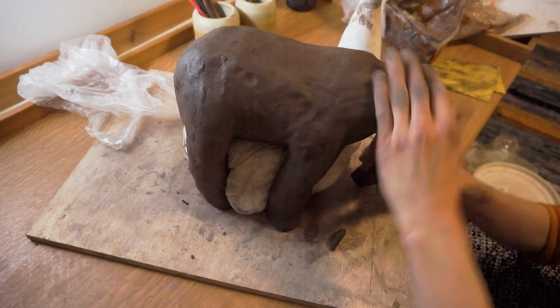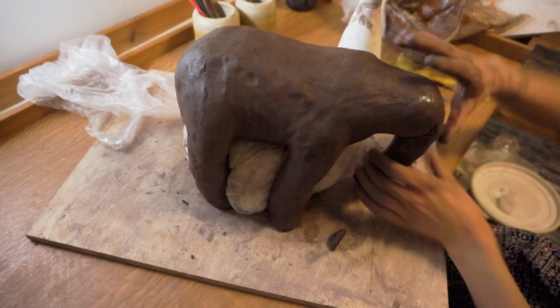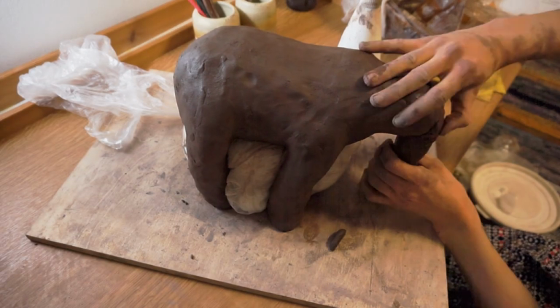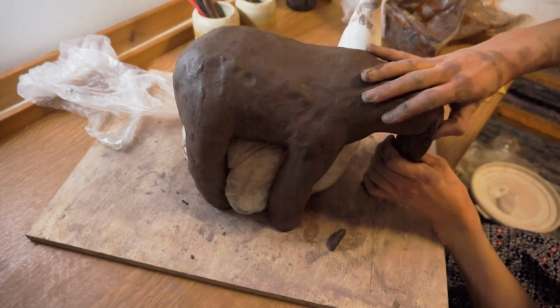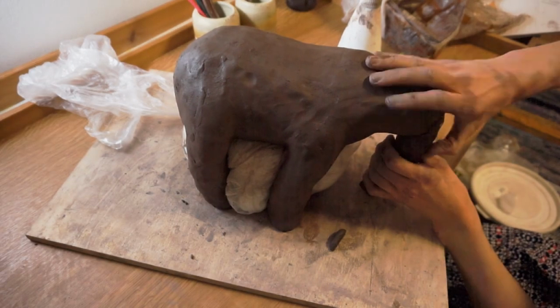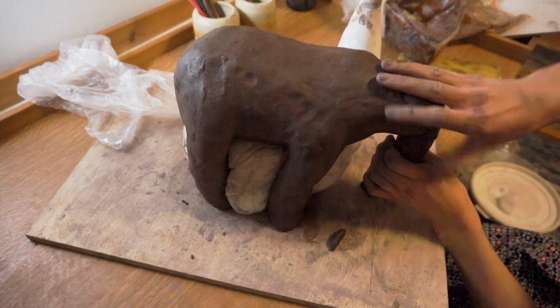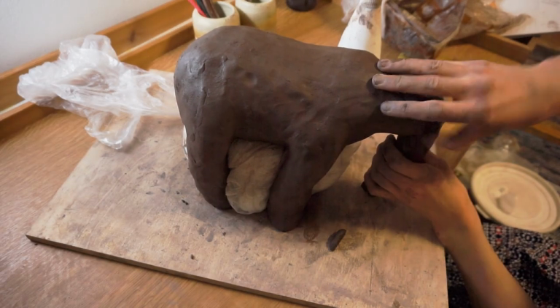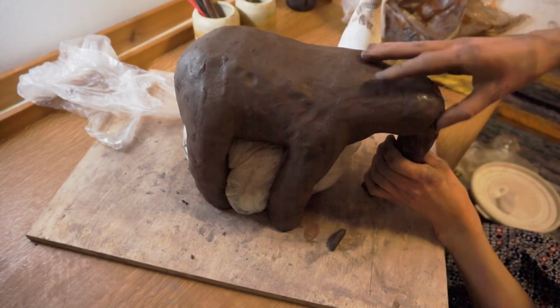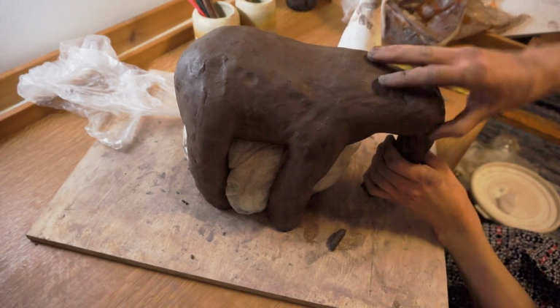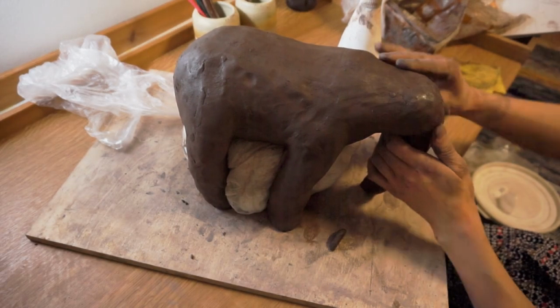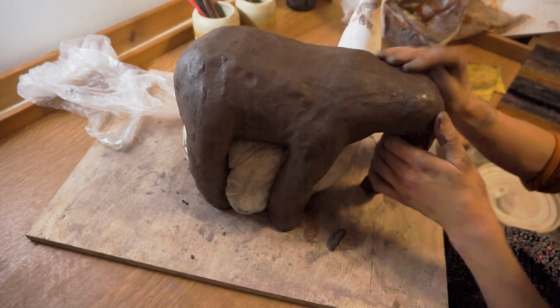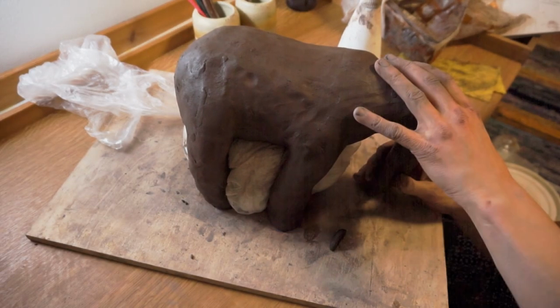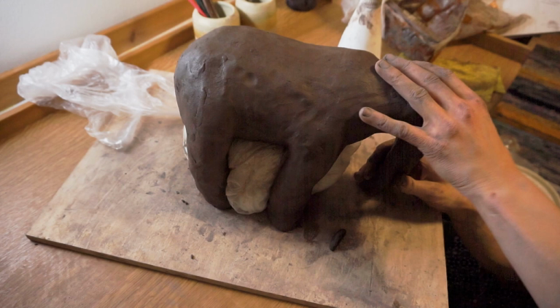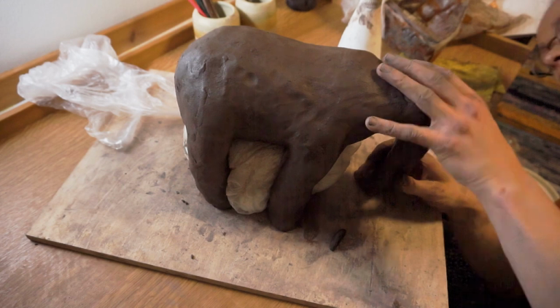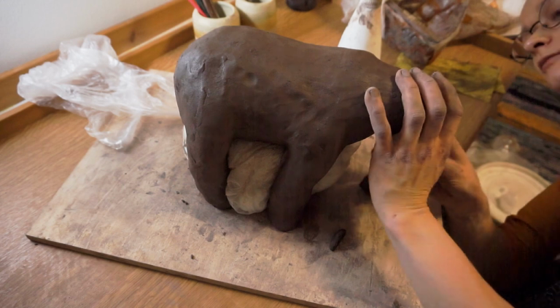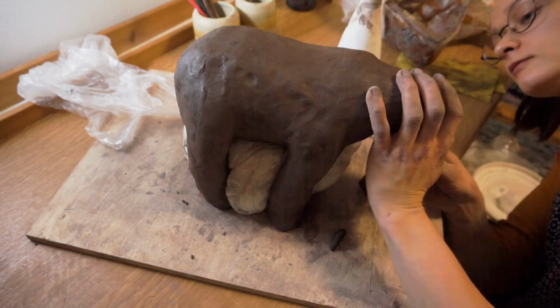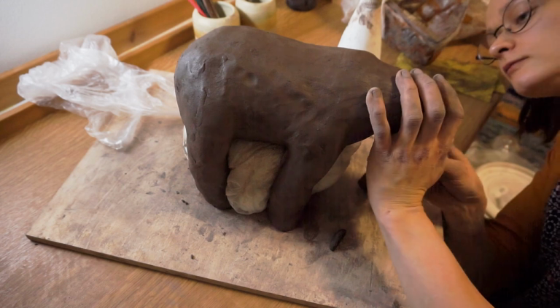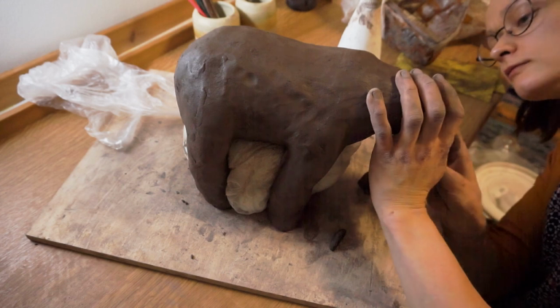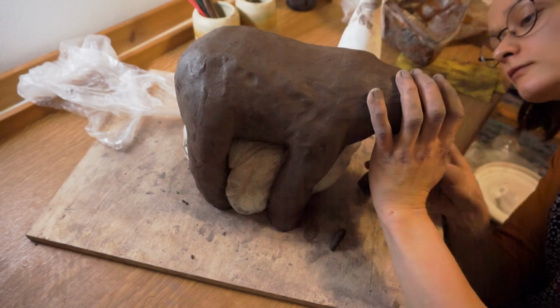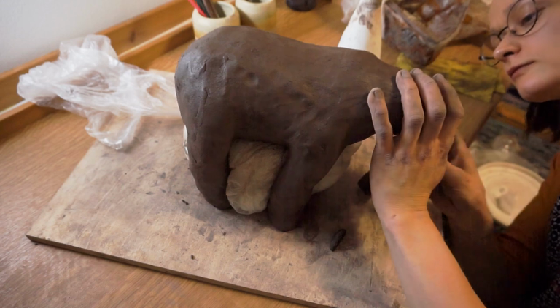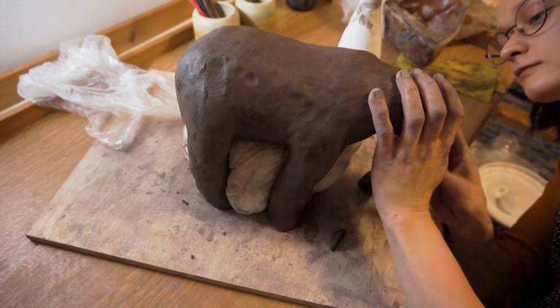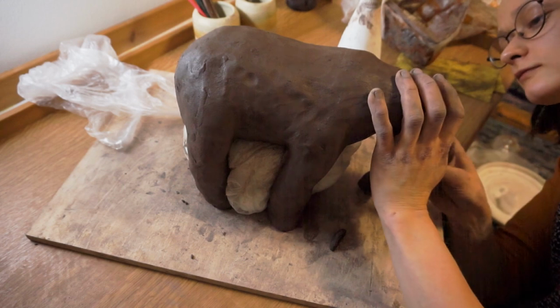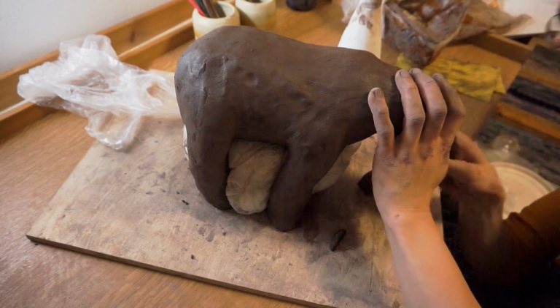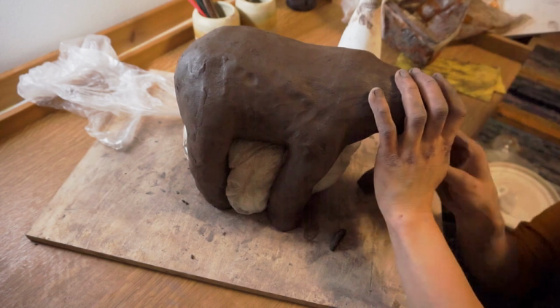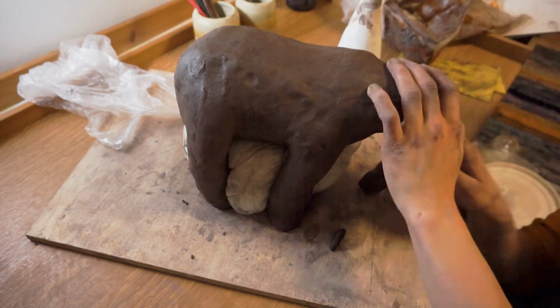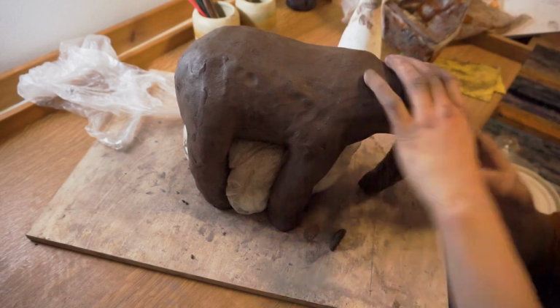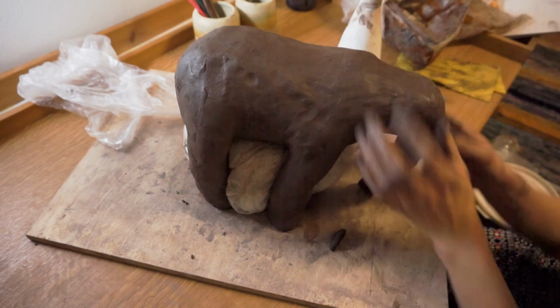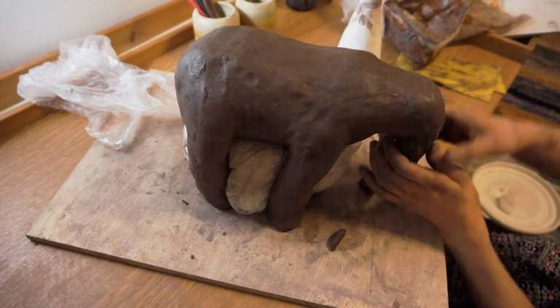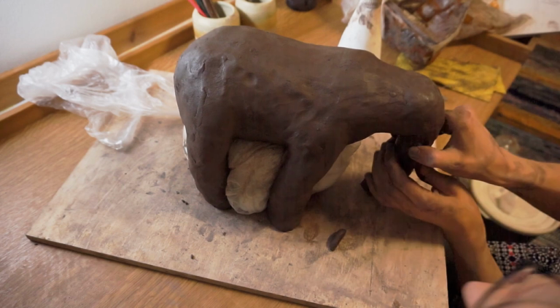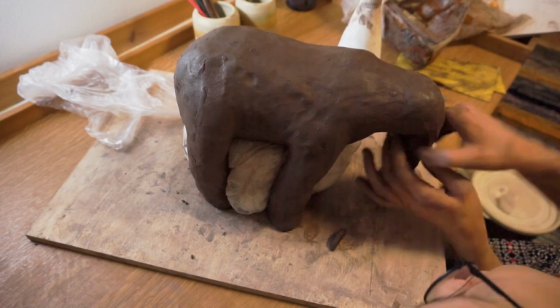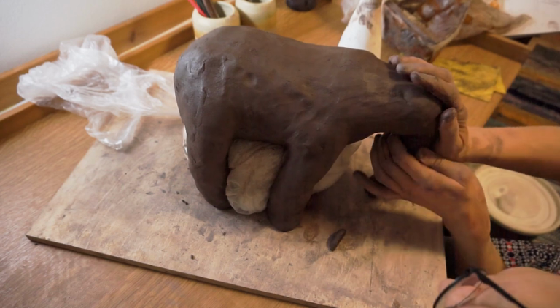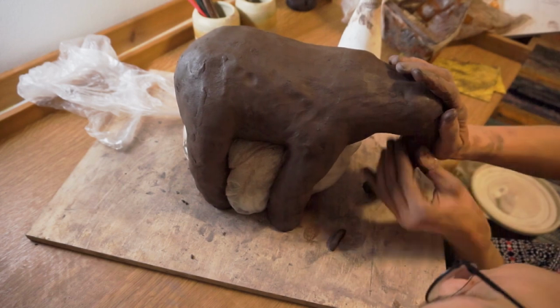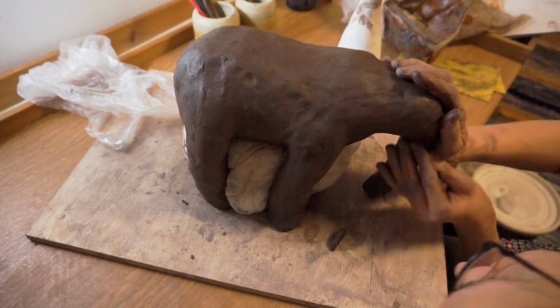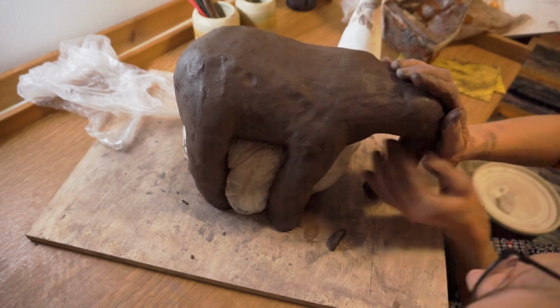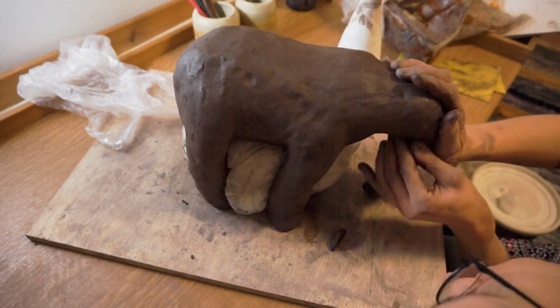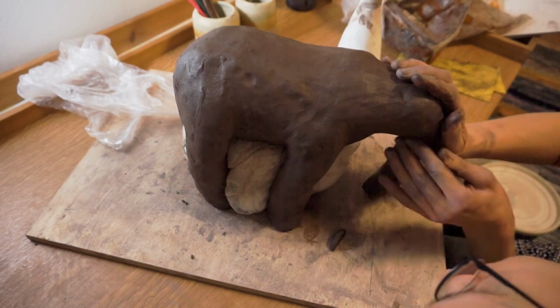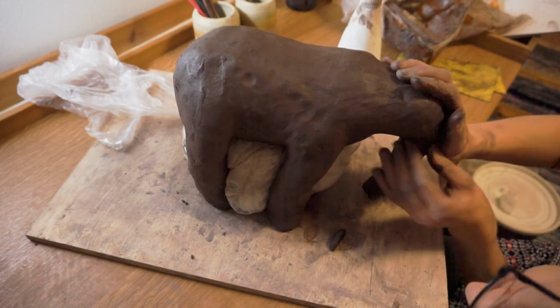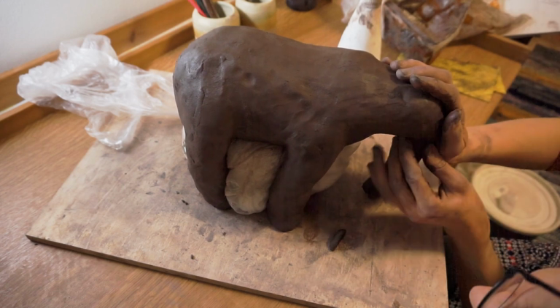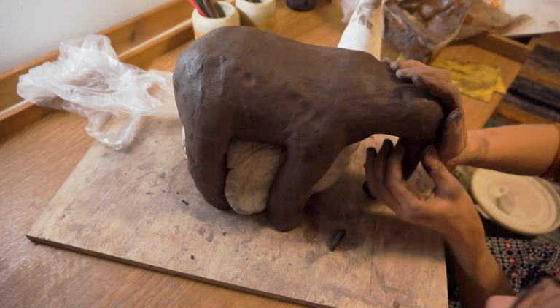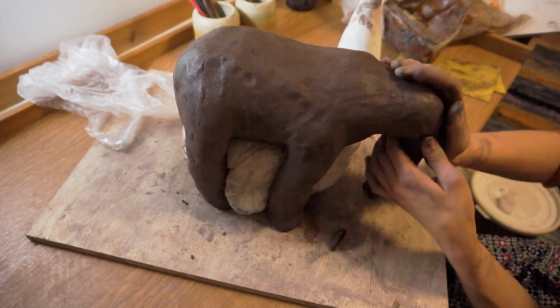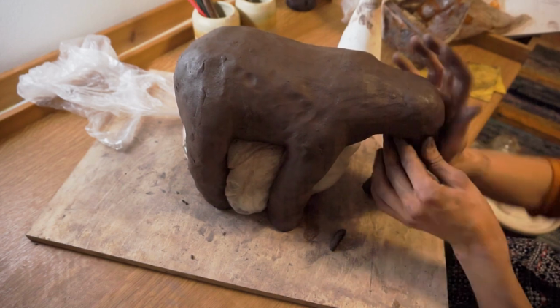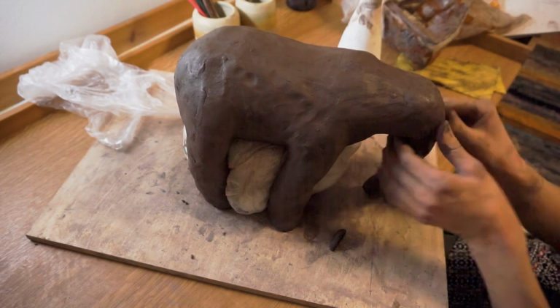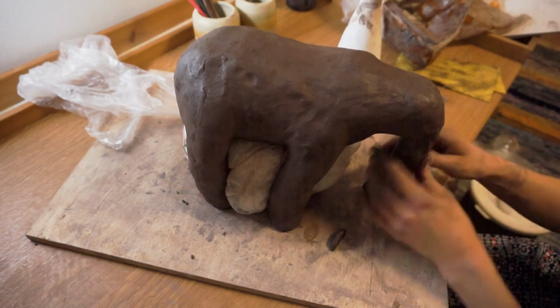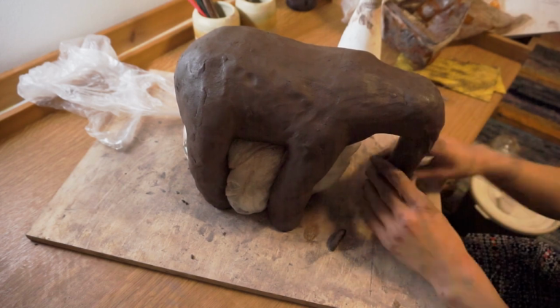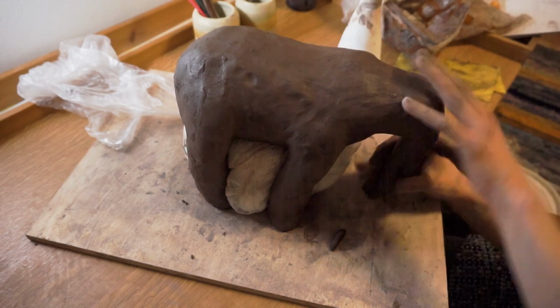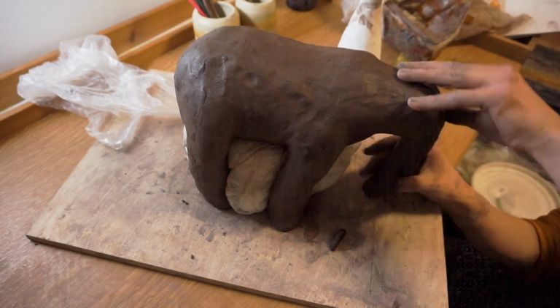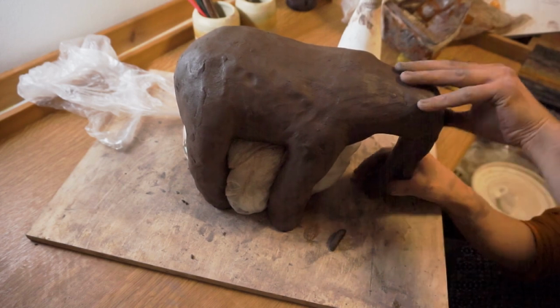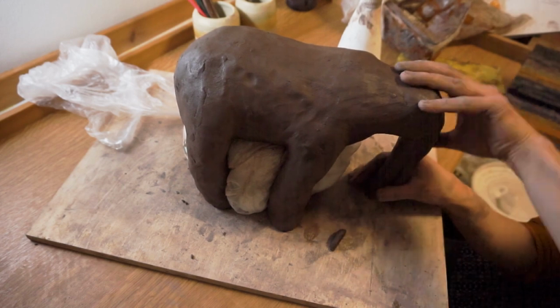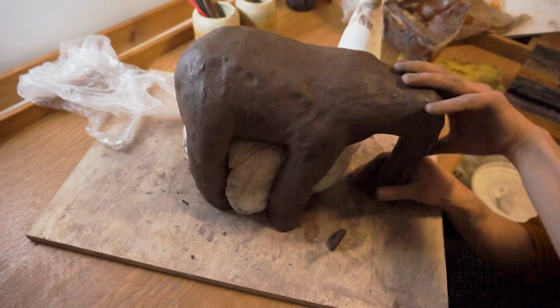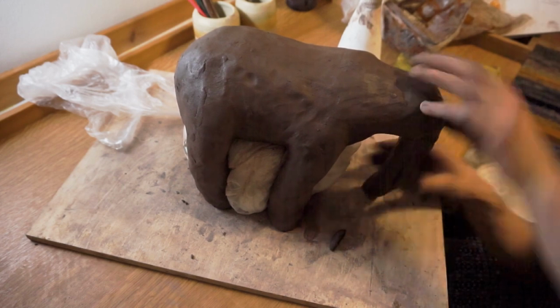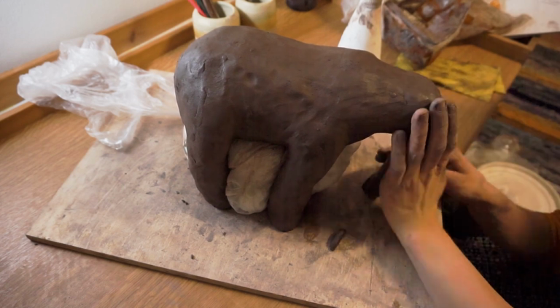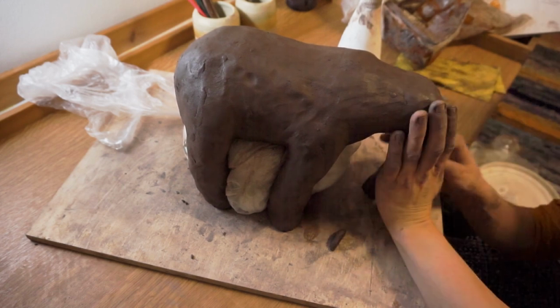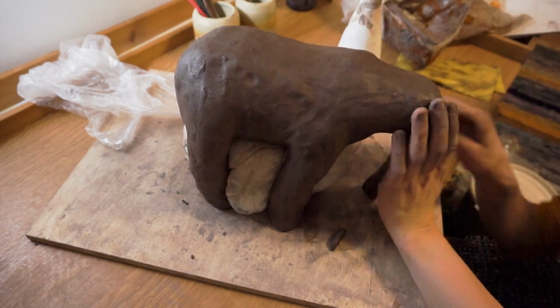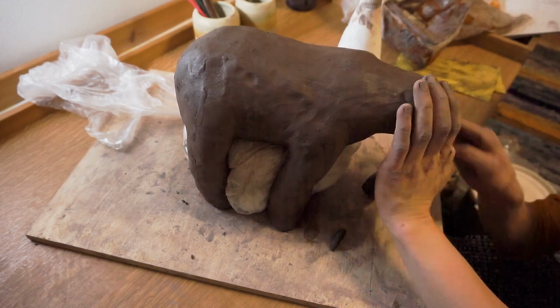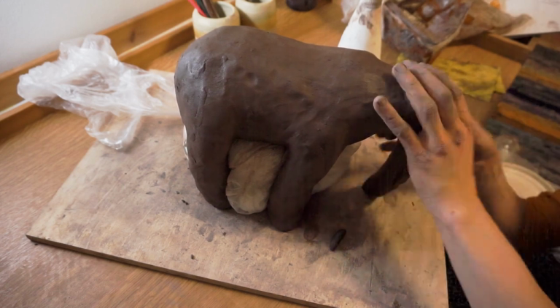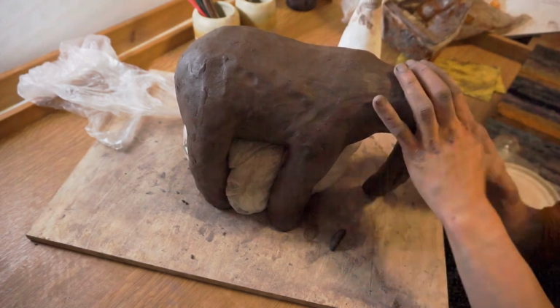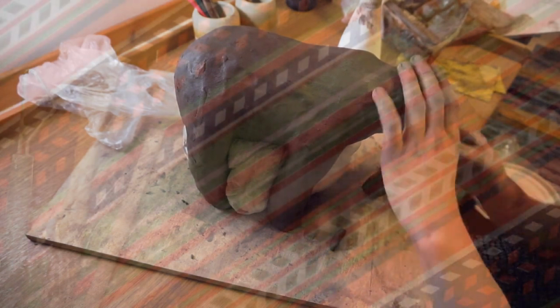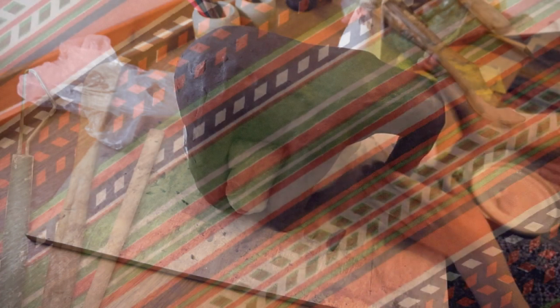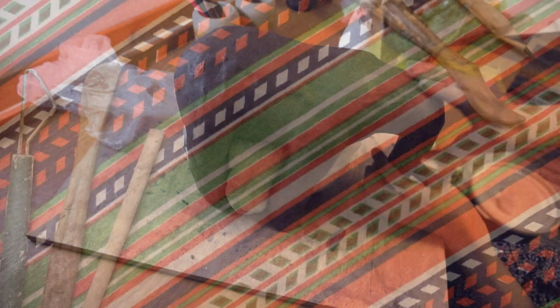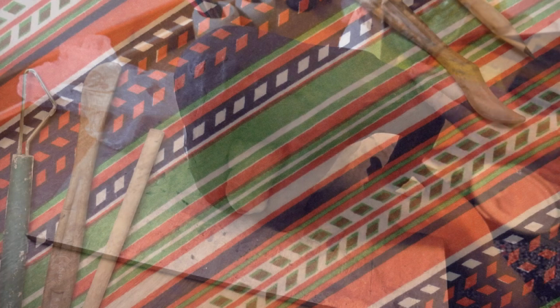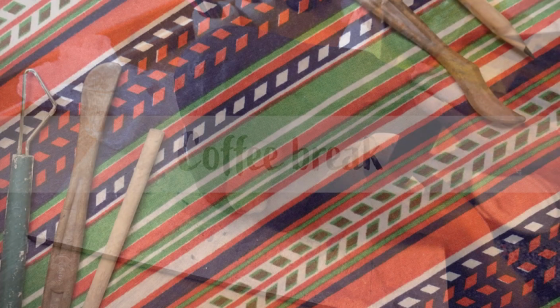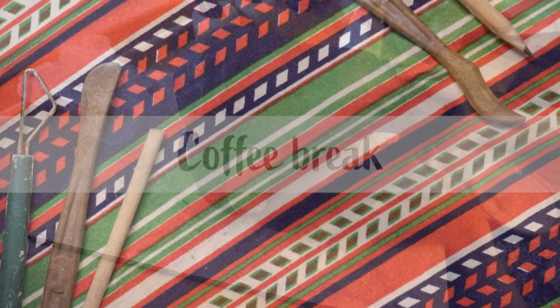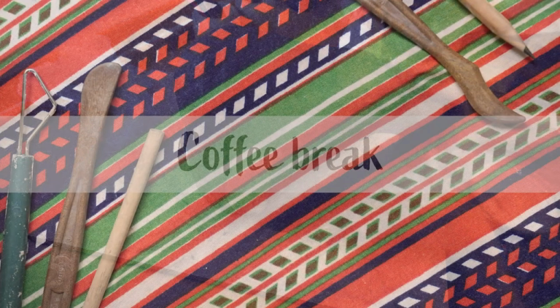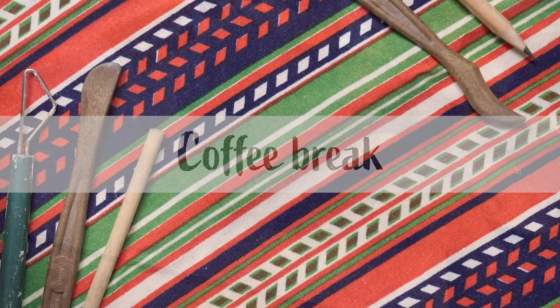Next we add the trunk. After that it's time for a well-earned coffee break to let the clay settle a bit.